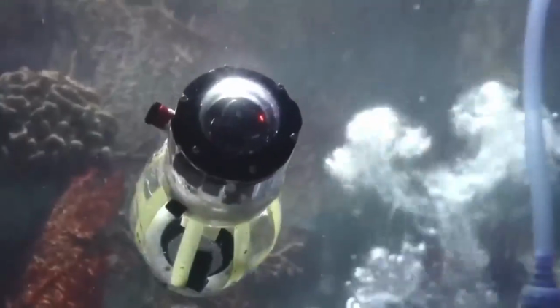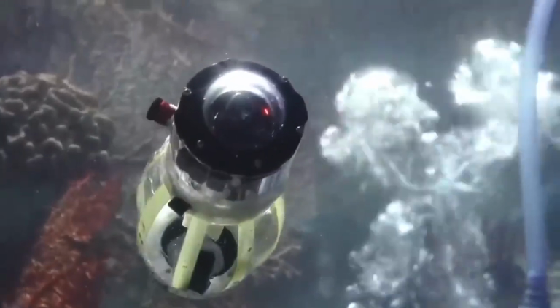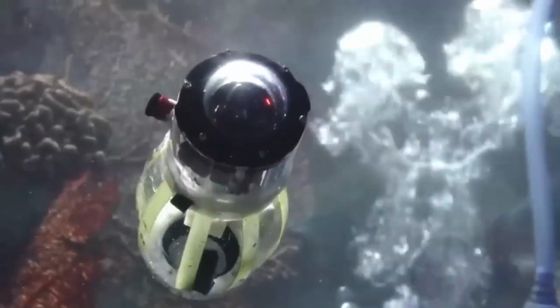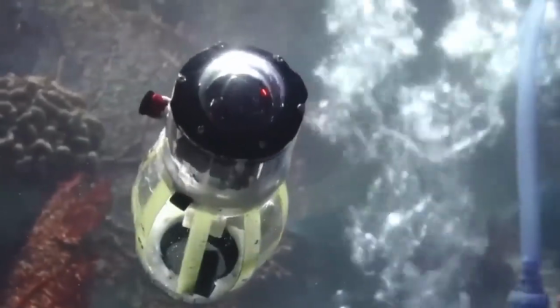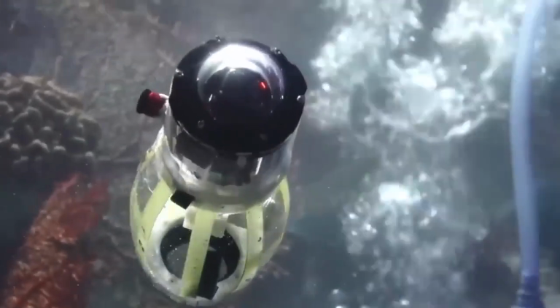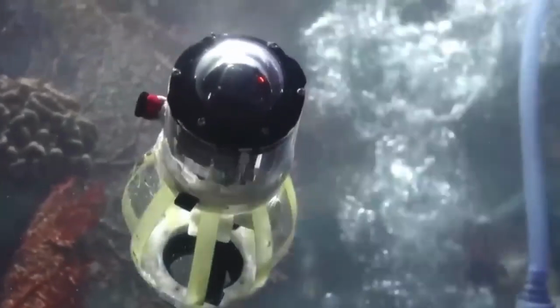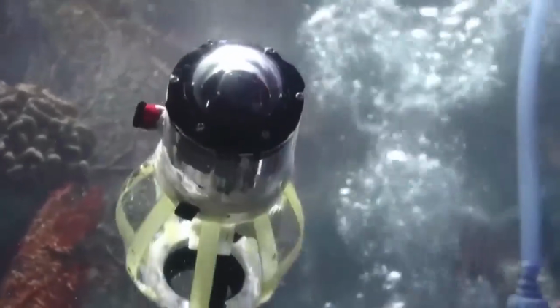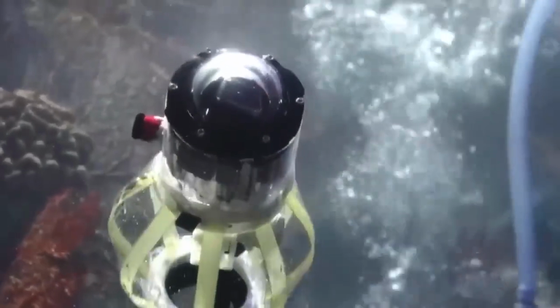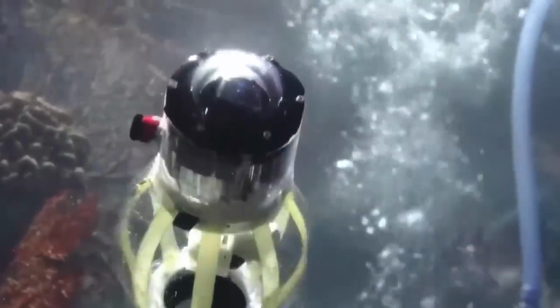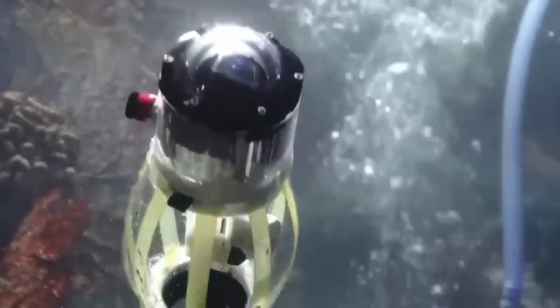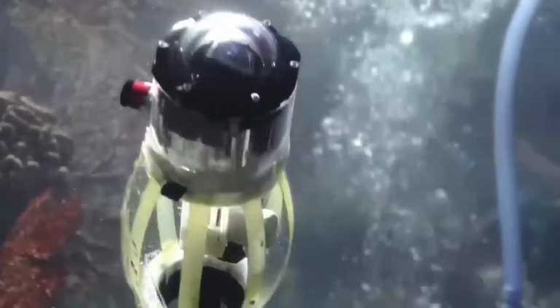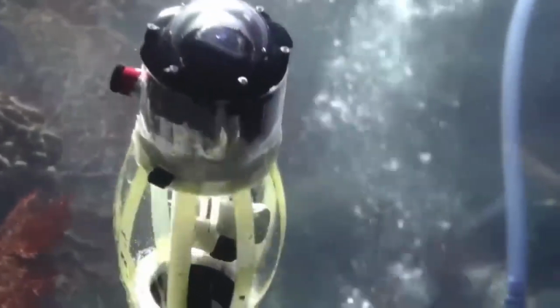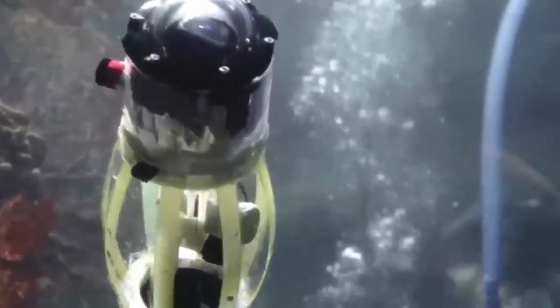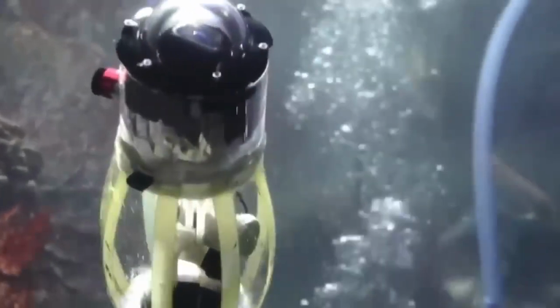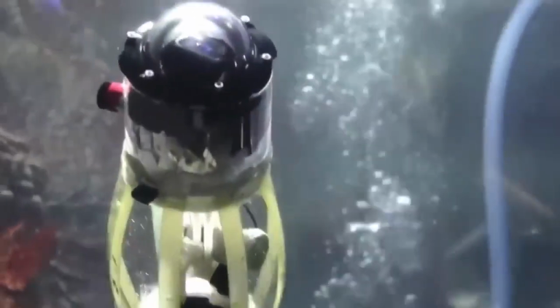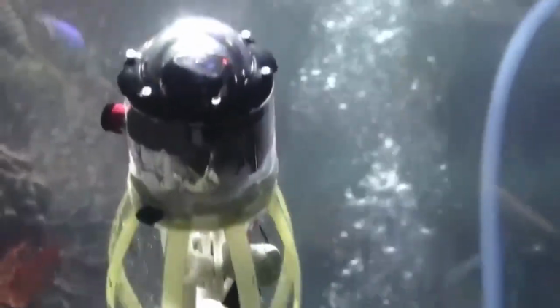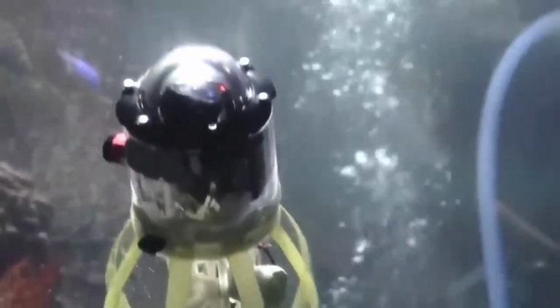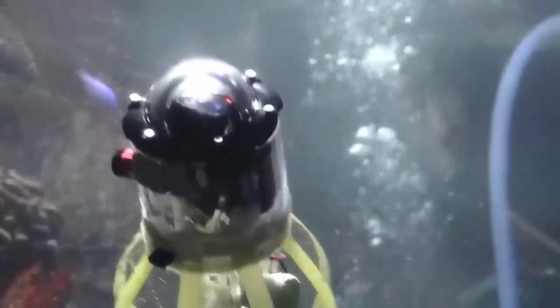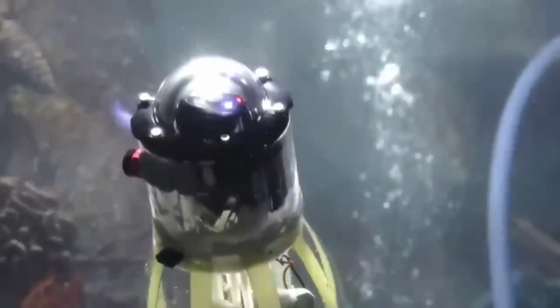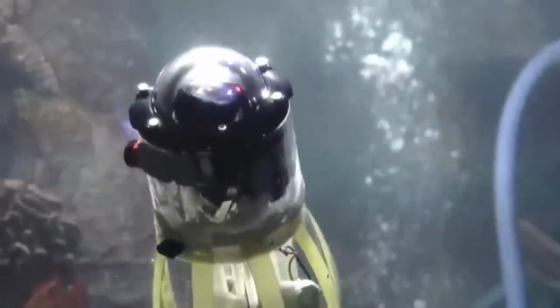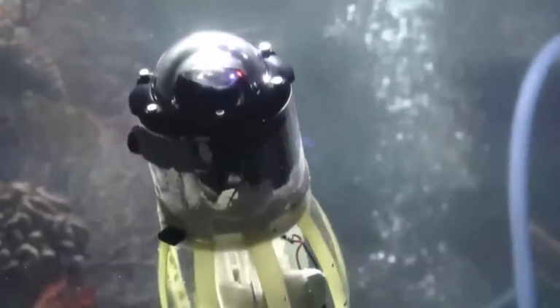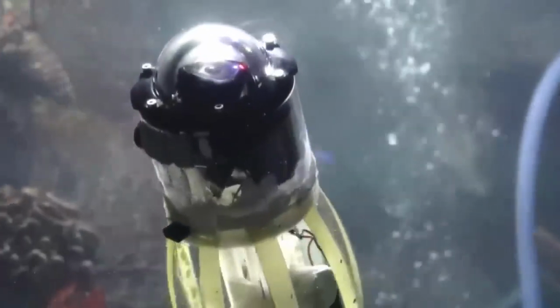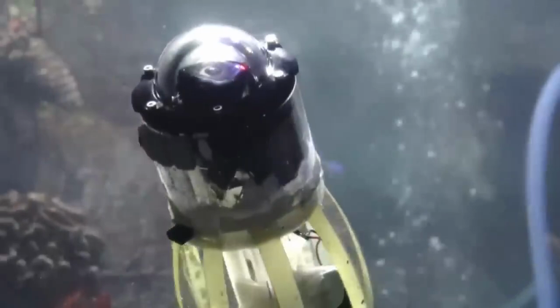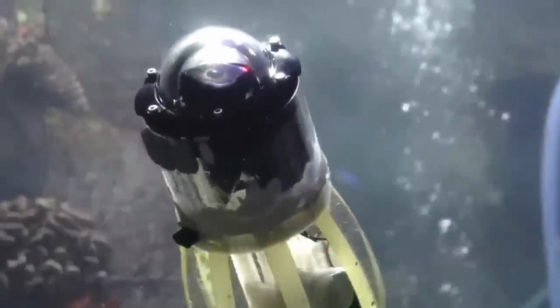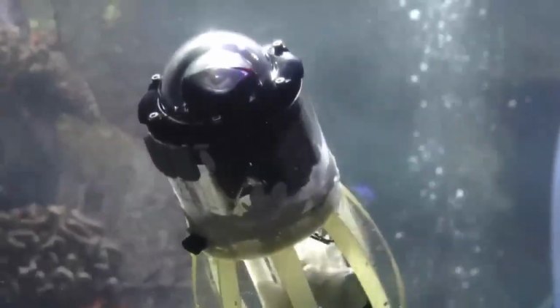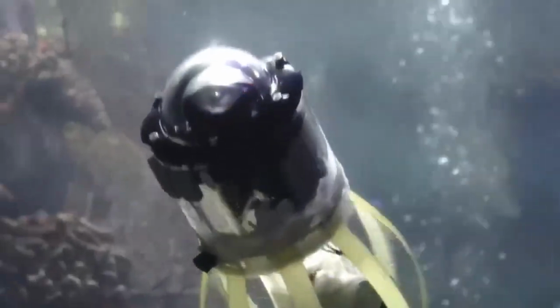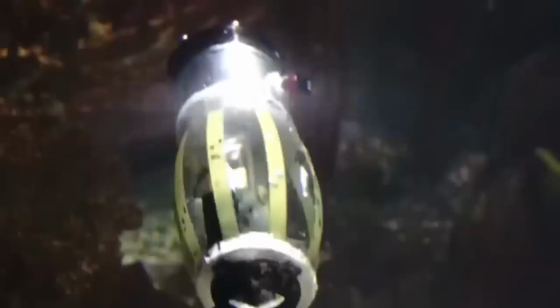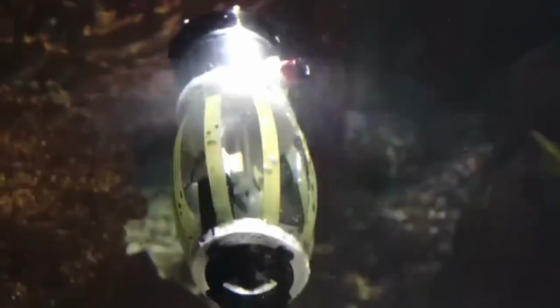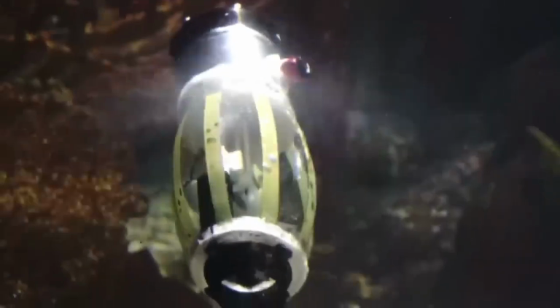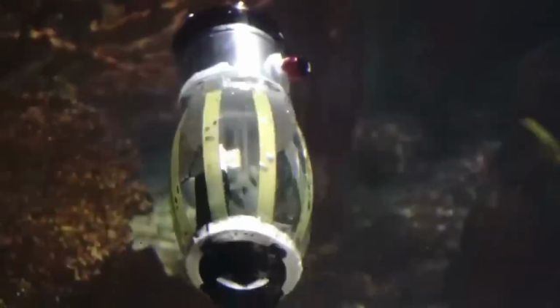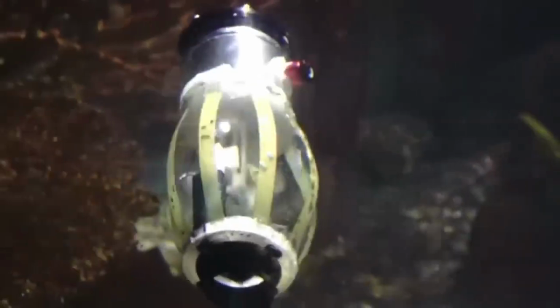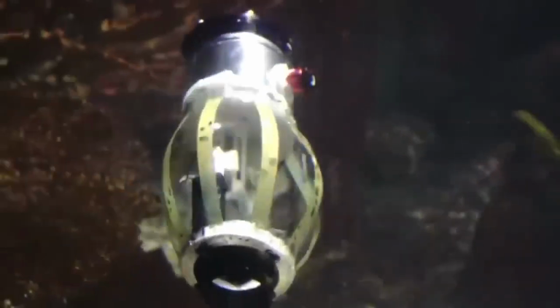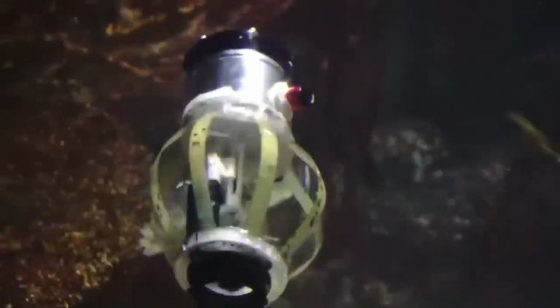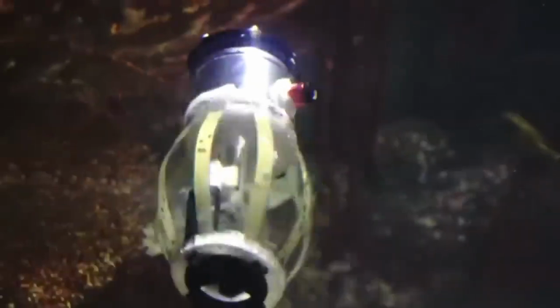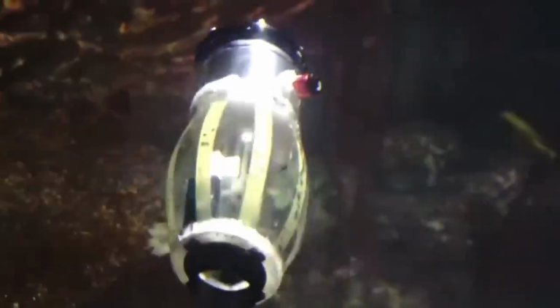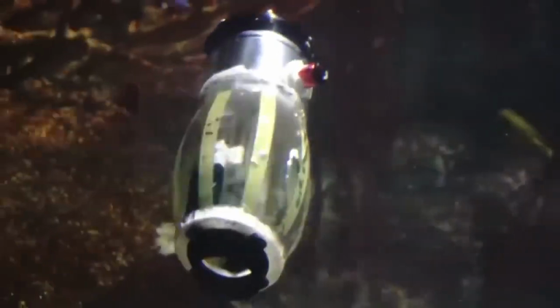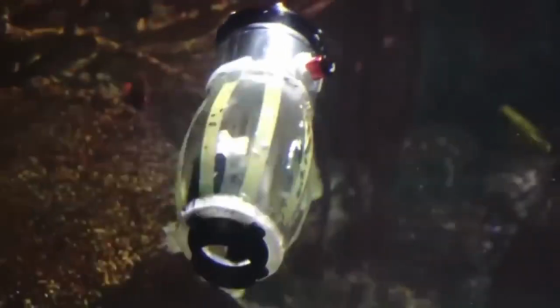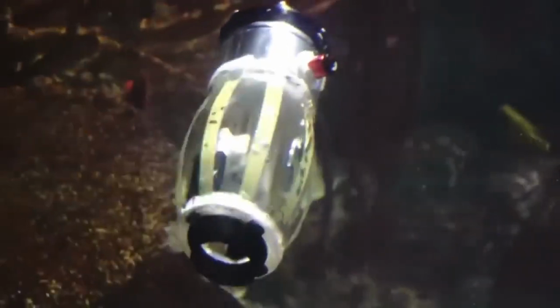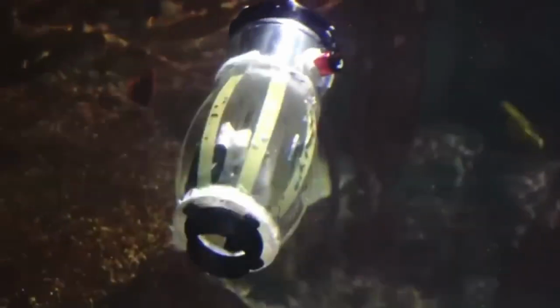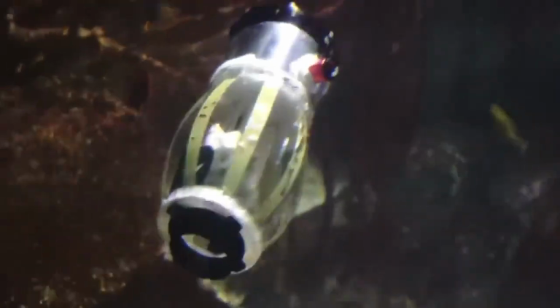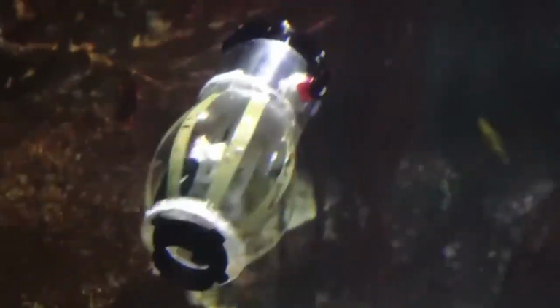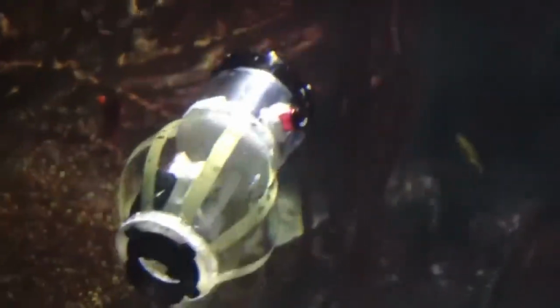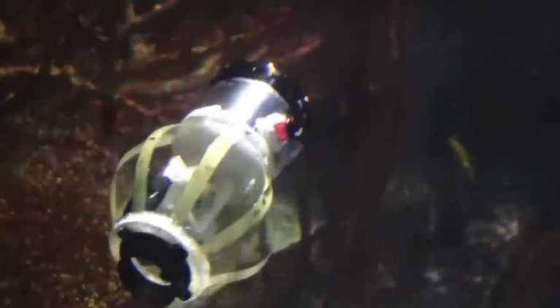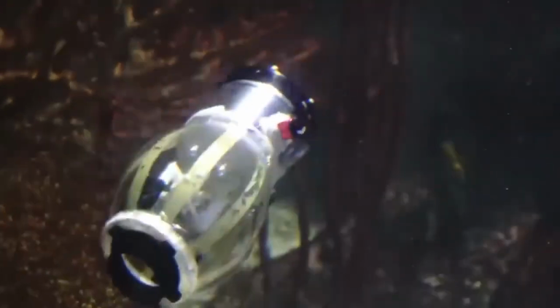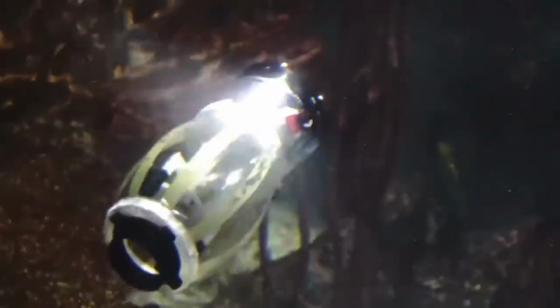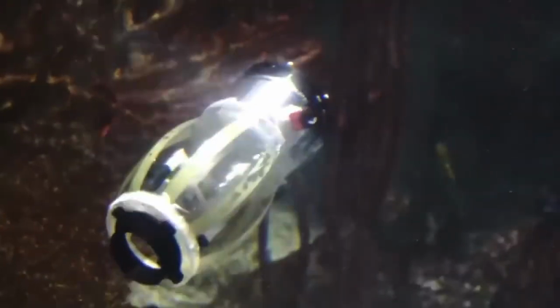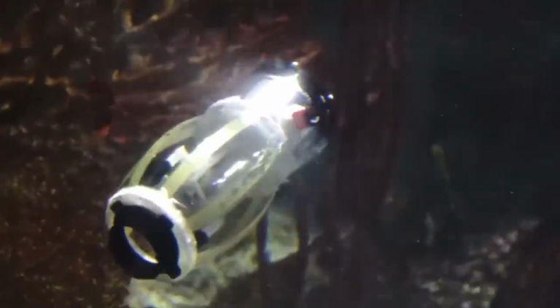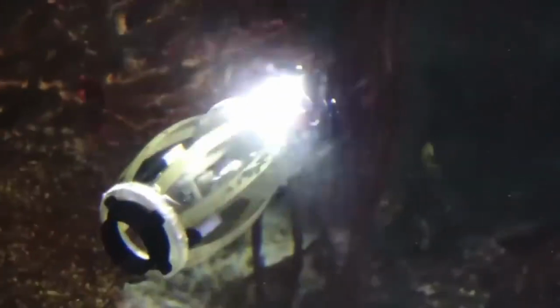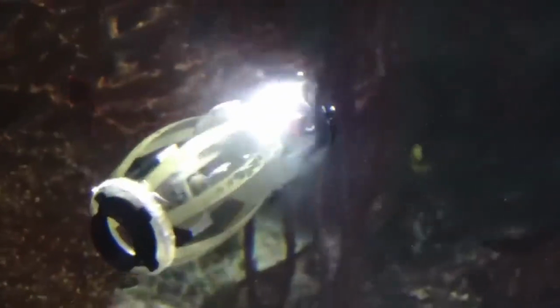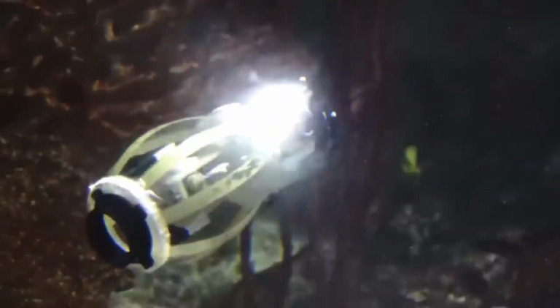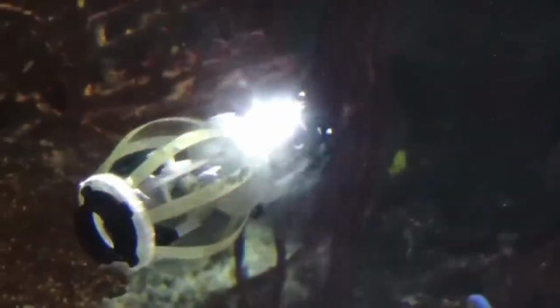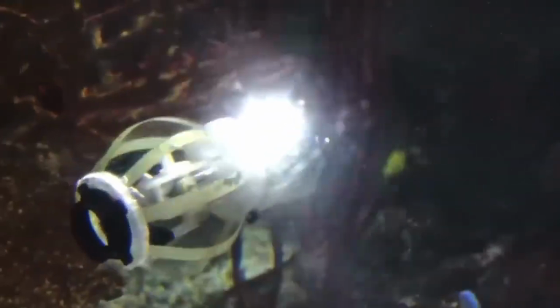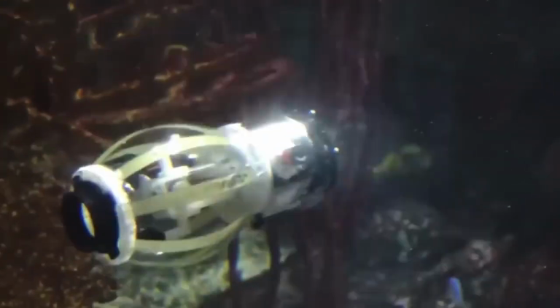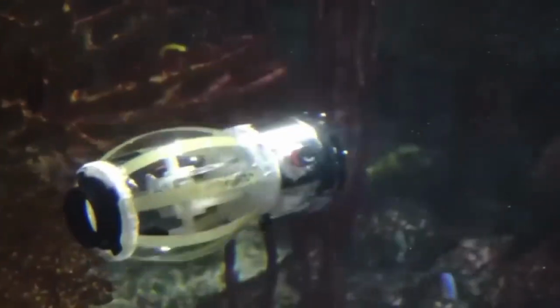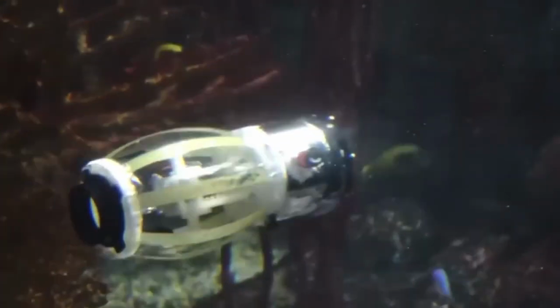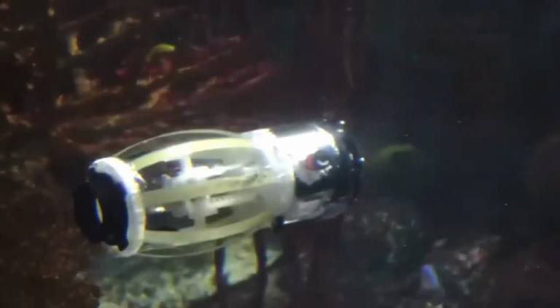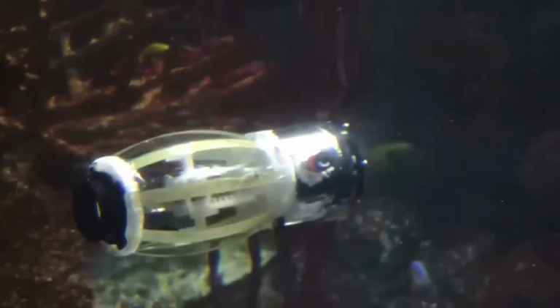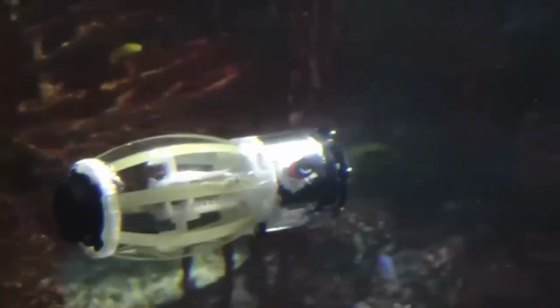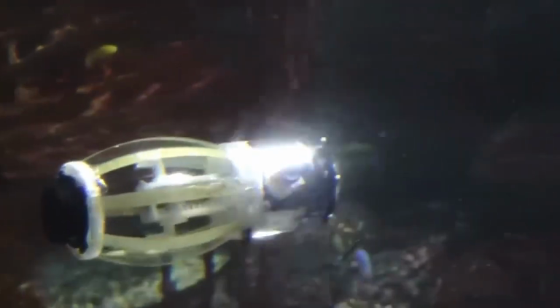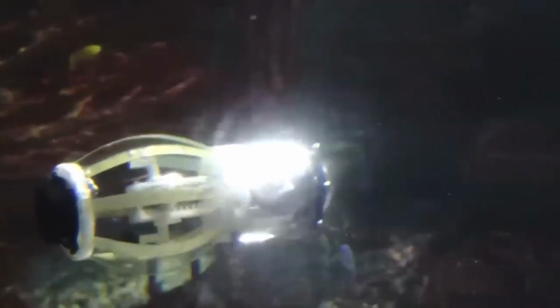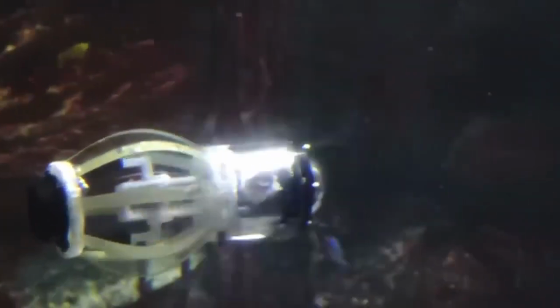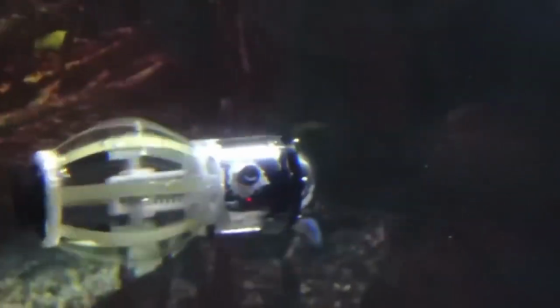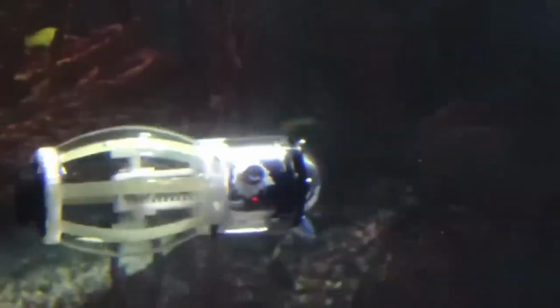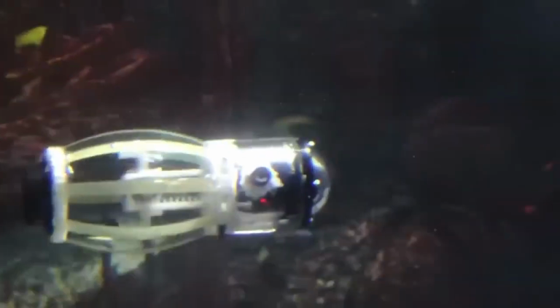The robotic squid is compact and can carry a camera, various sensors, and other equipment — although you won't find it on Netflix.